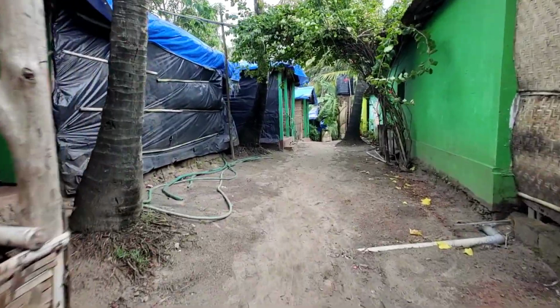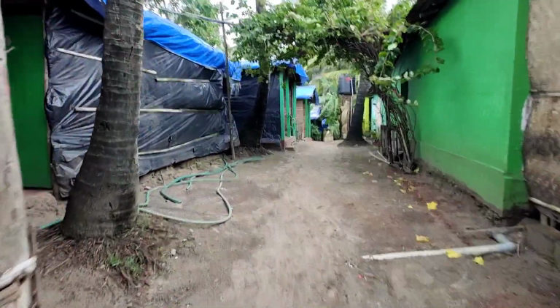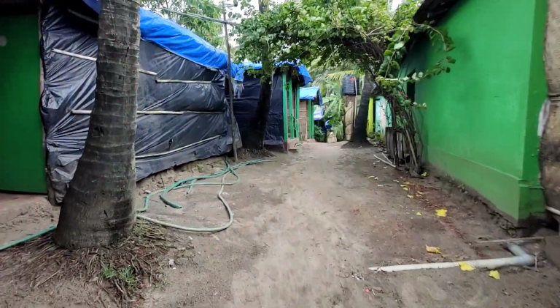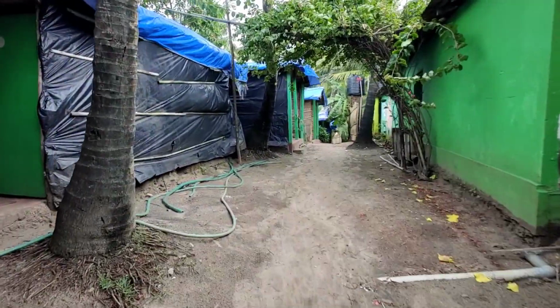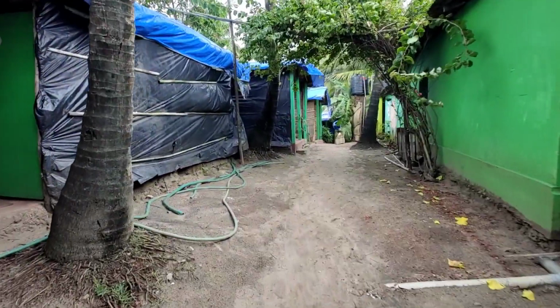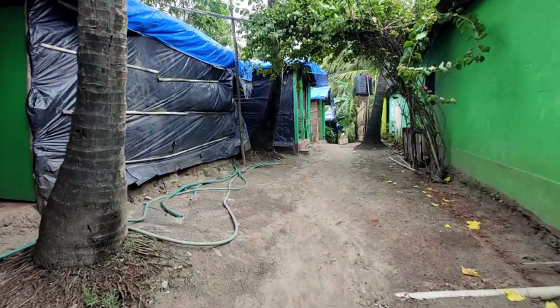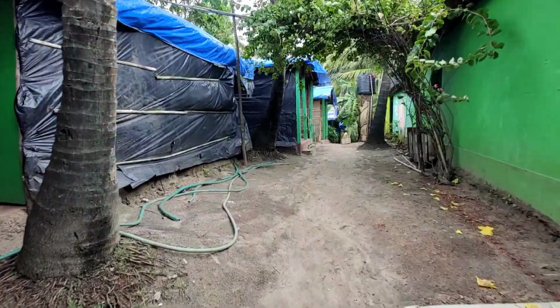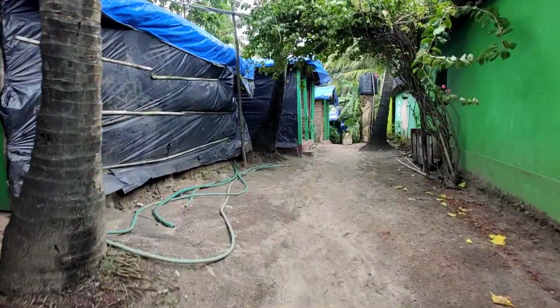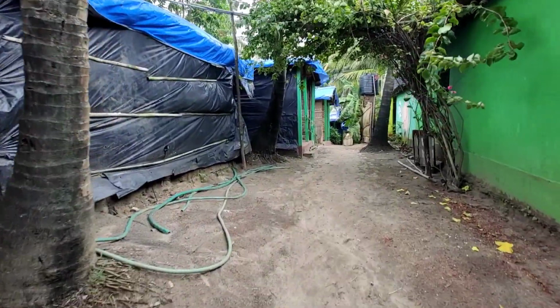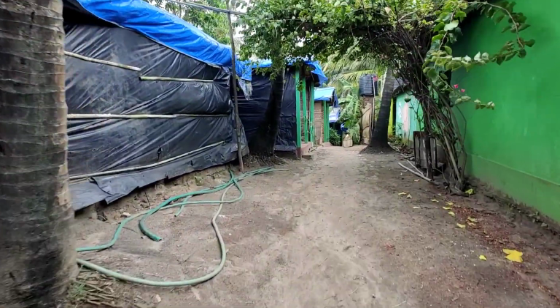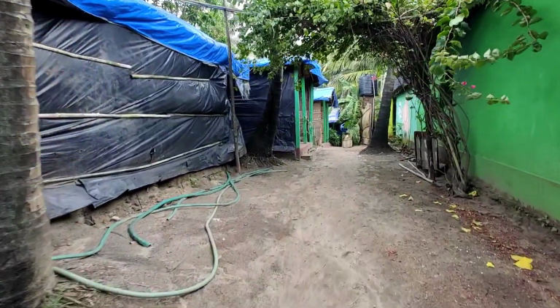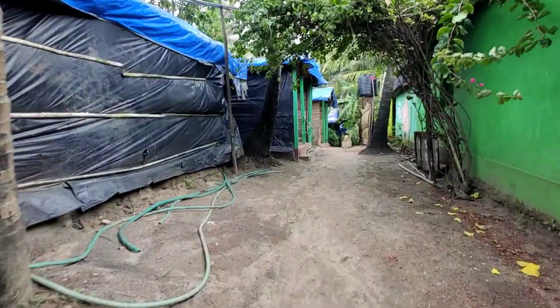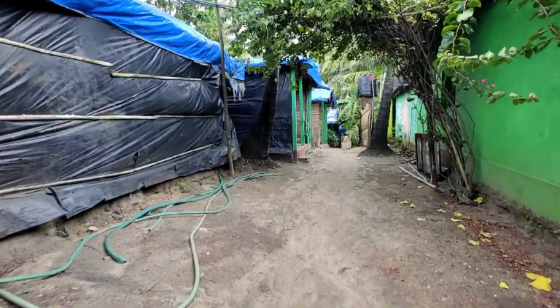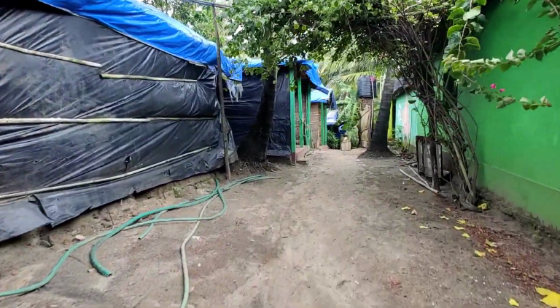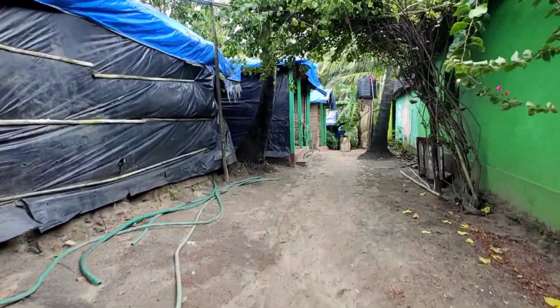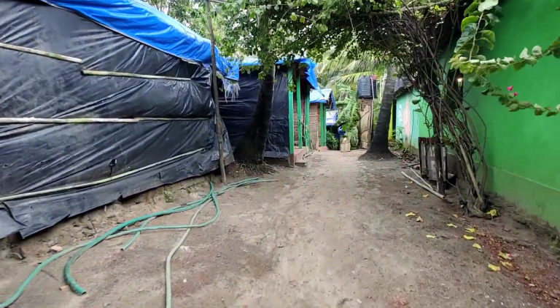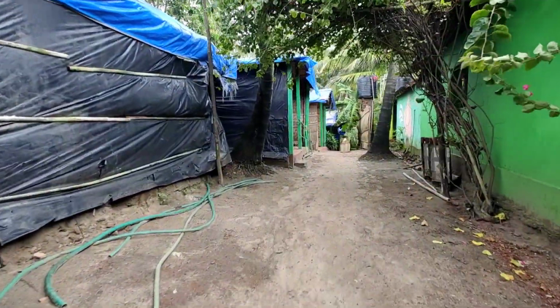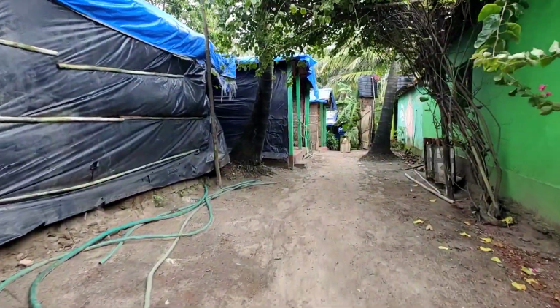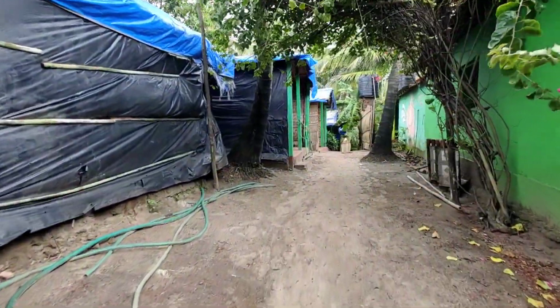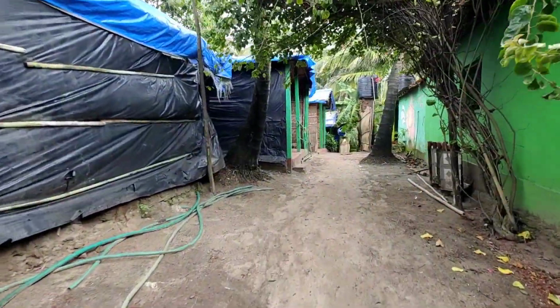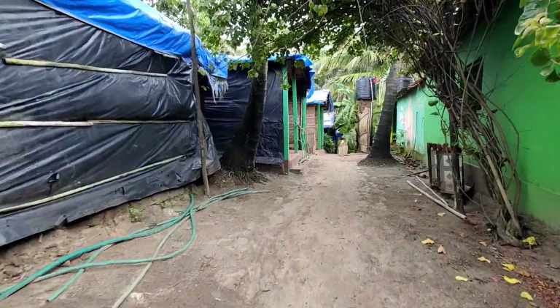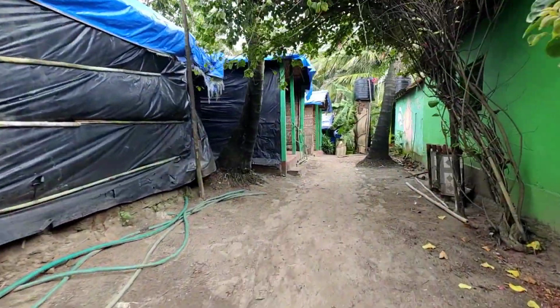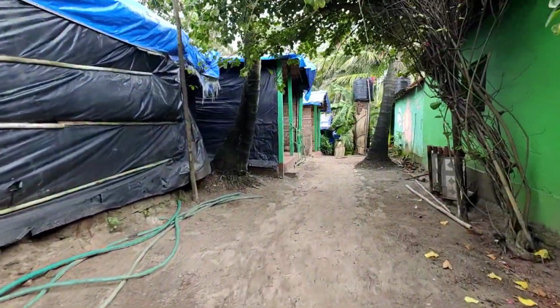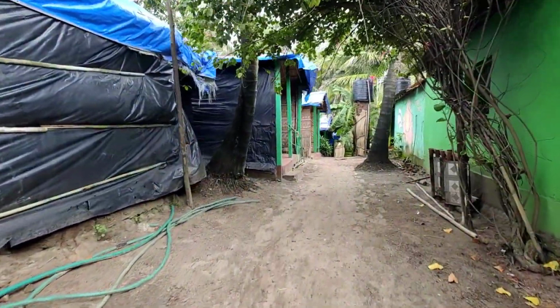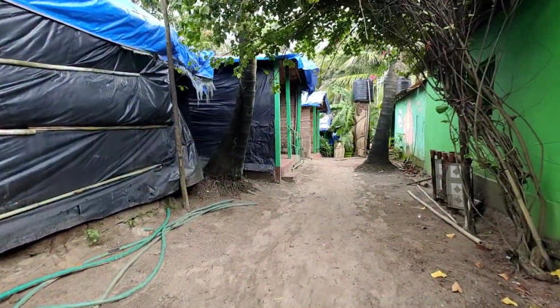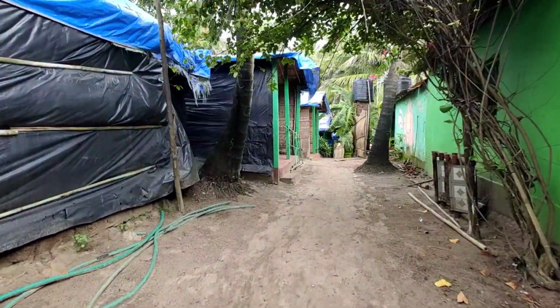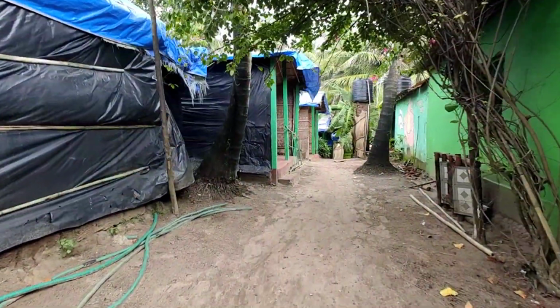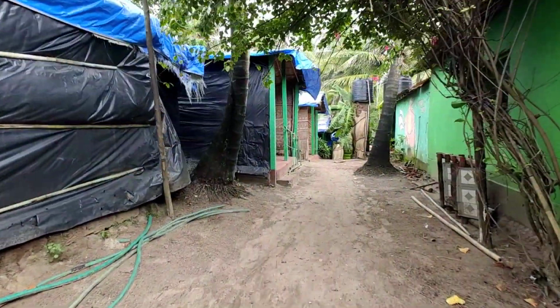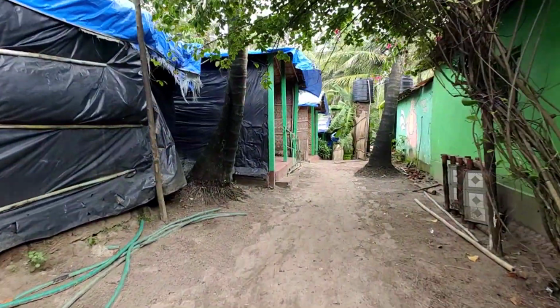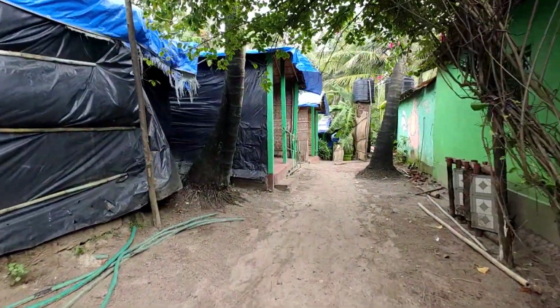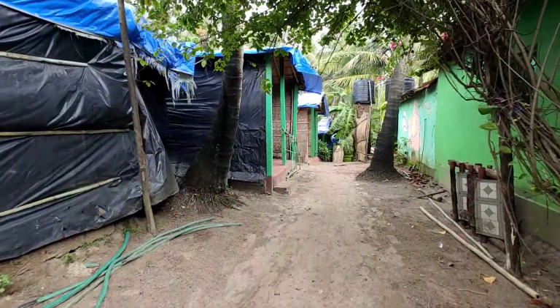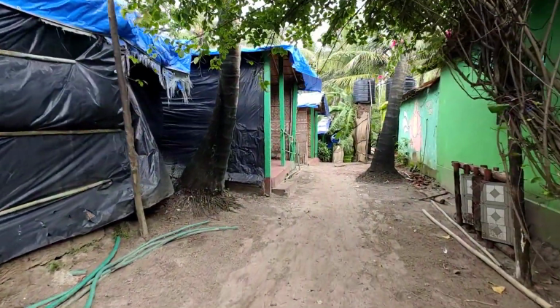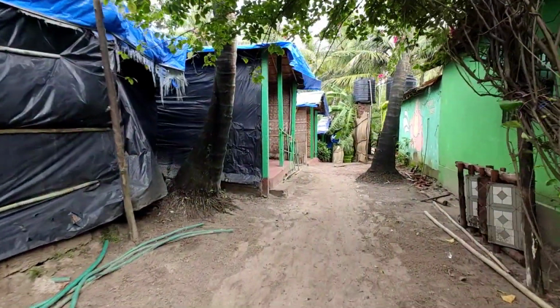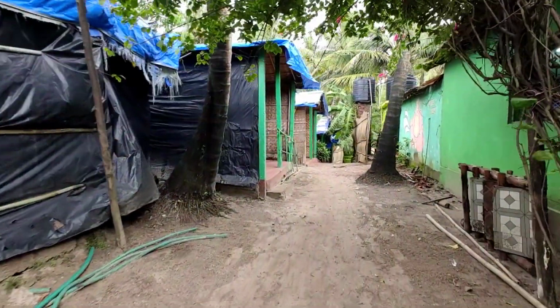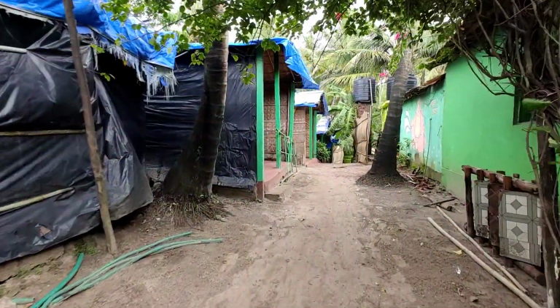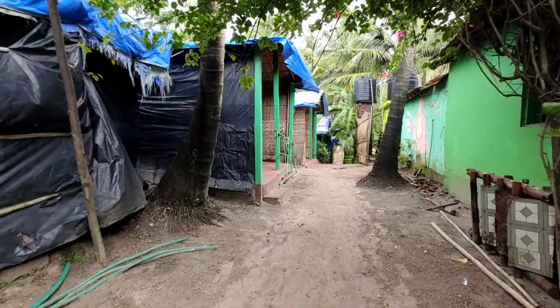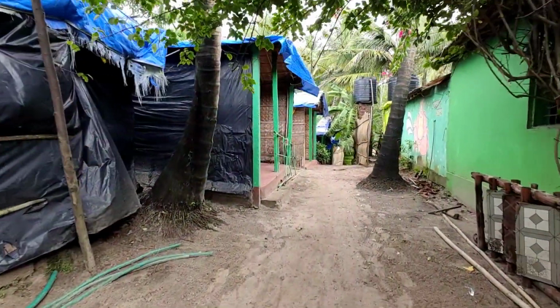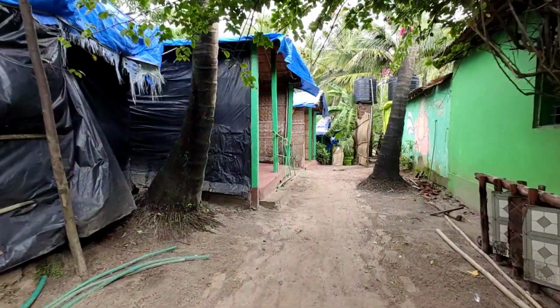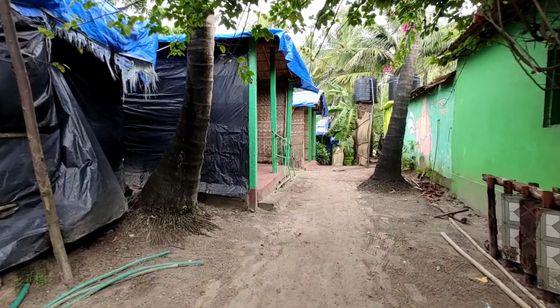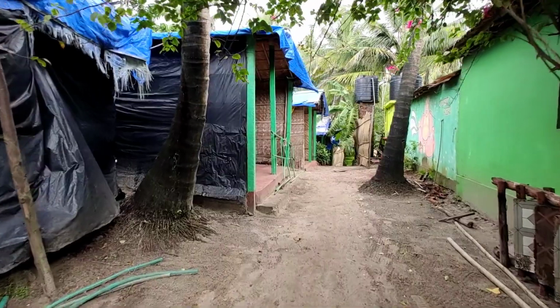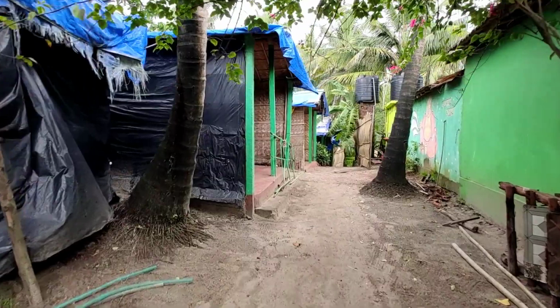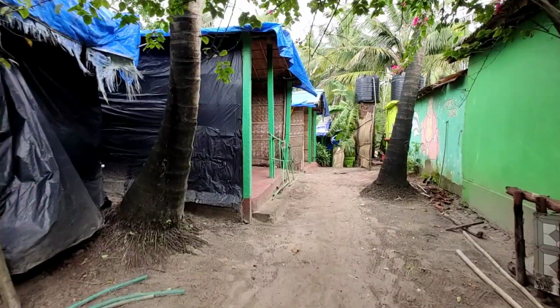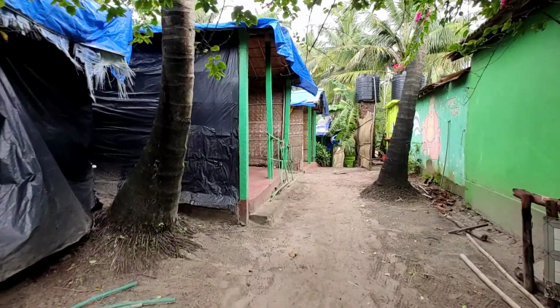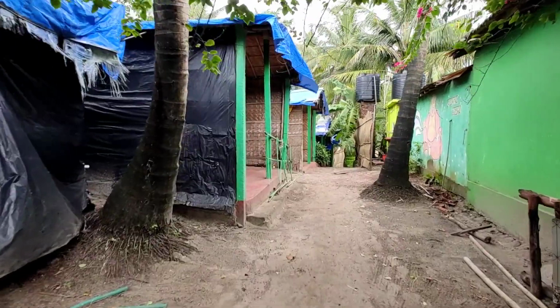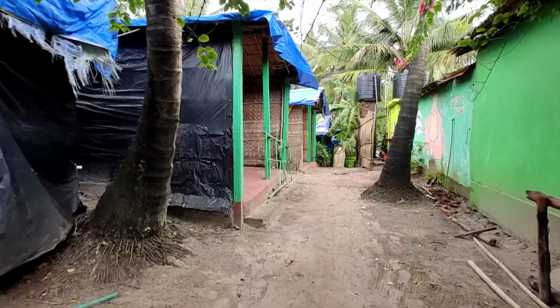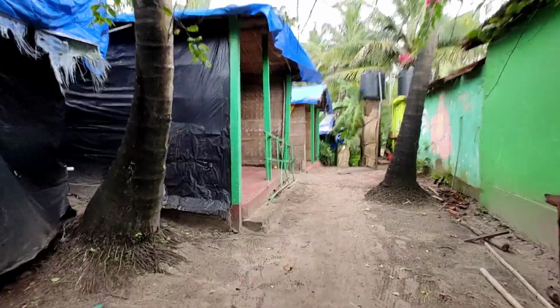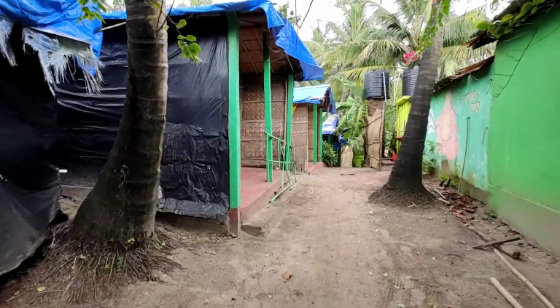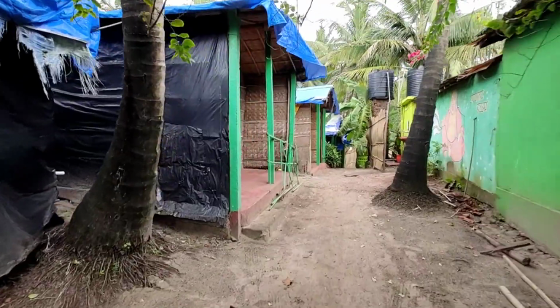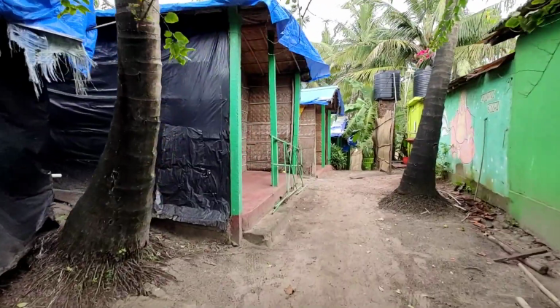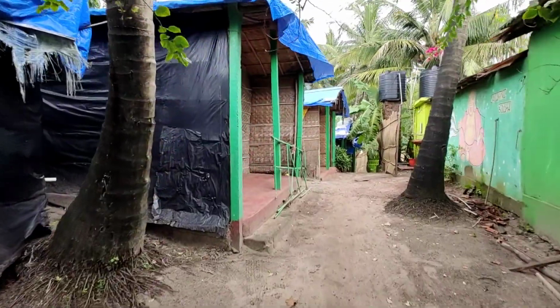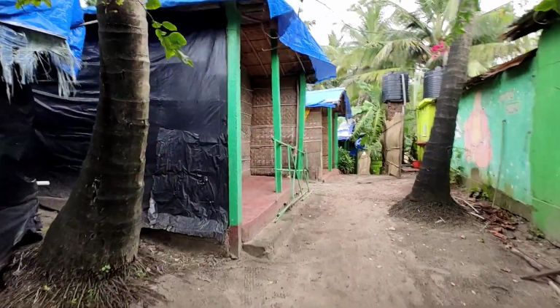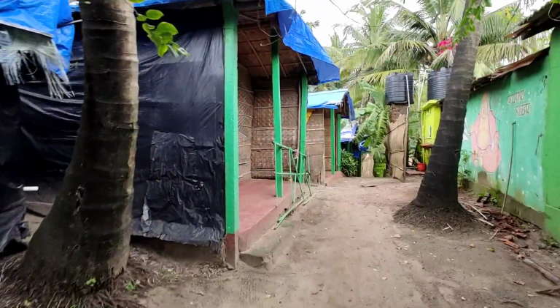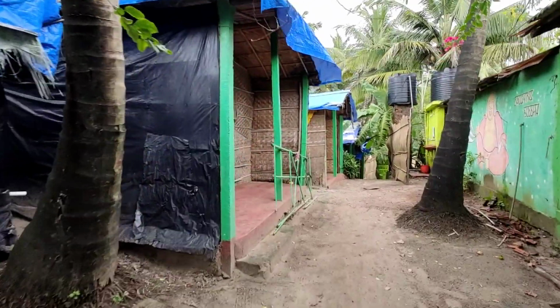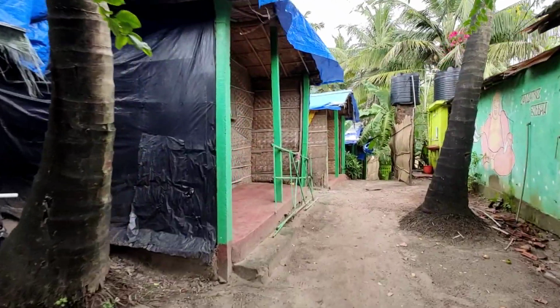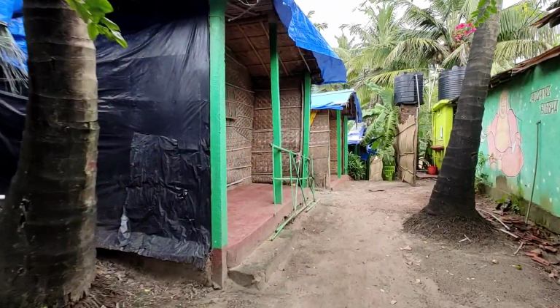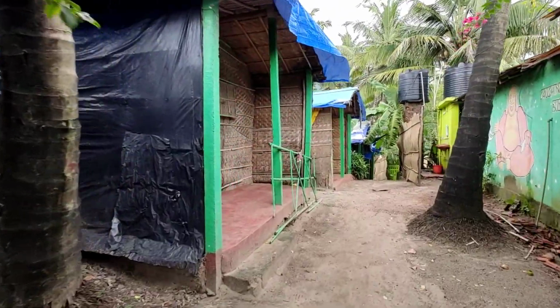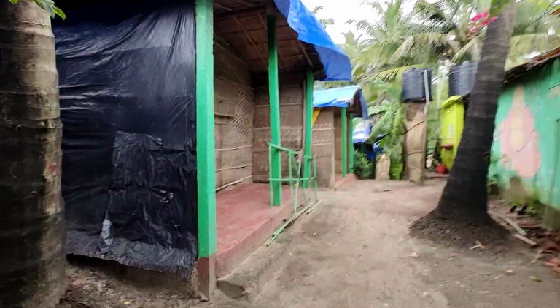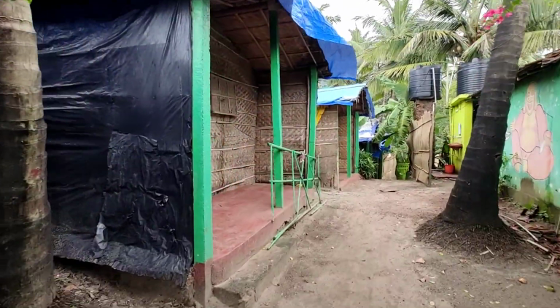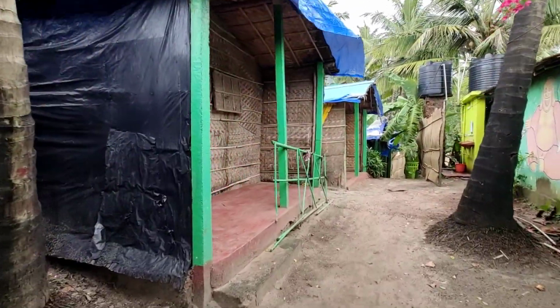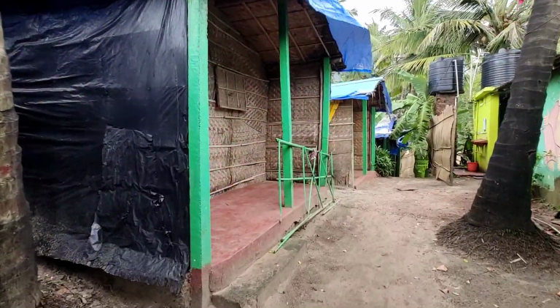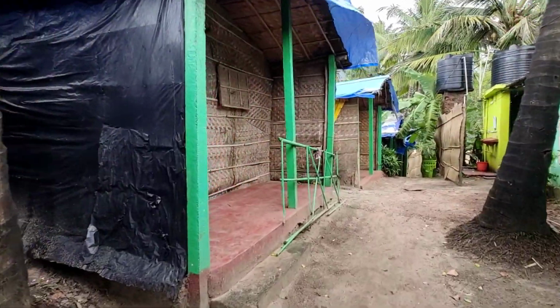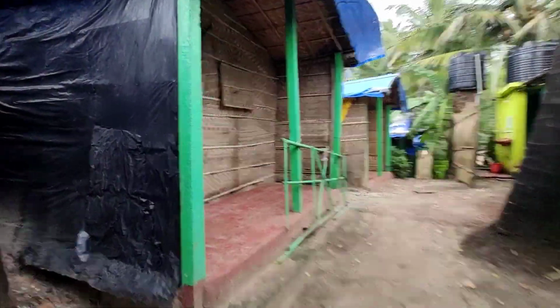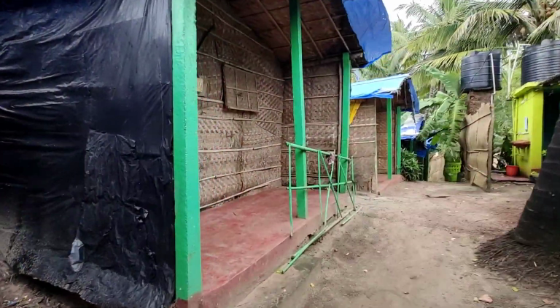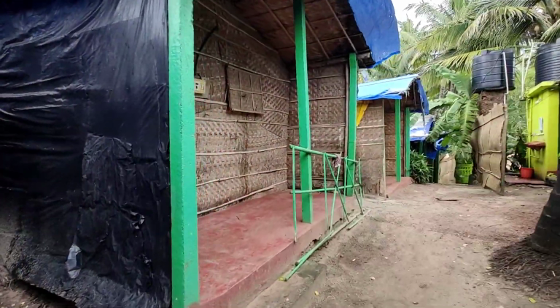This beach shack also serves all types of alcohol, and I personally found the prices to be very cheap compared to the rest of the shacks around Arambol beach.